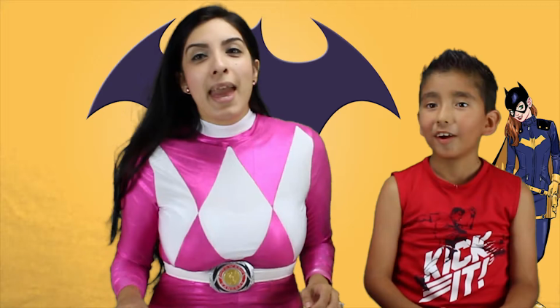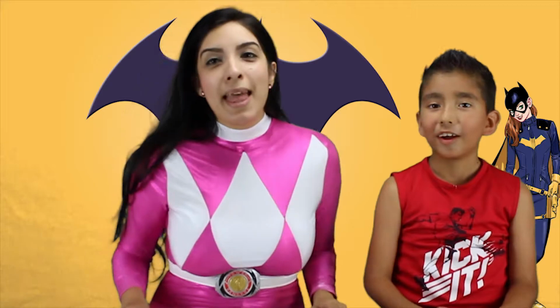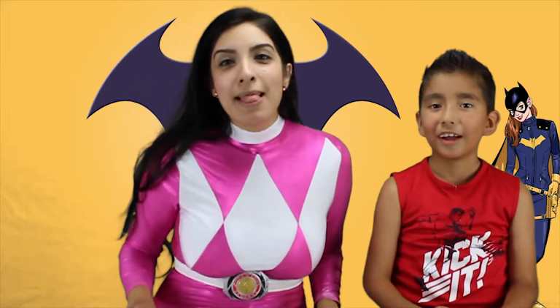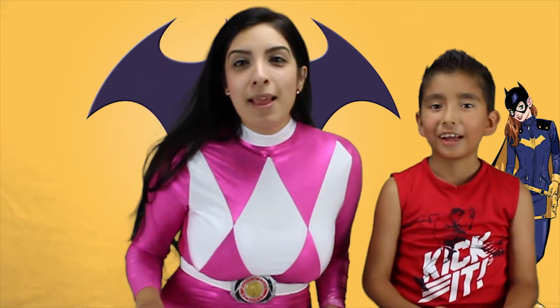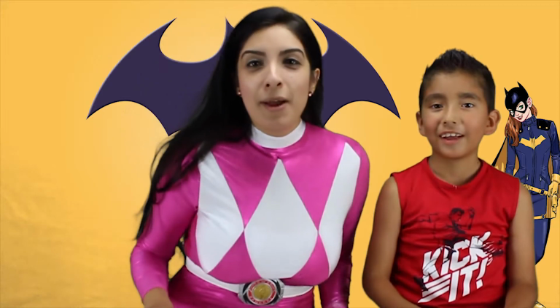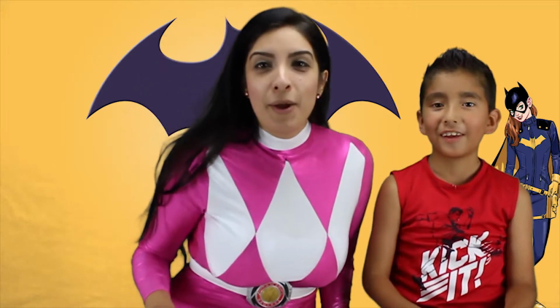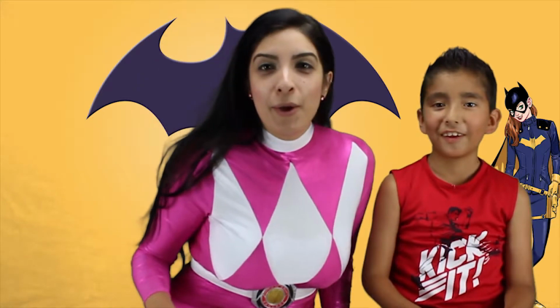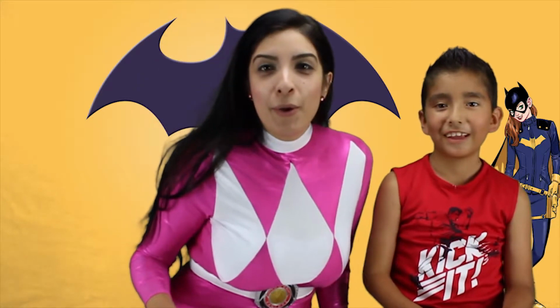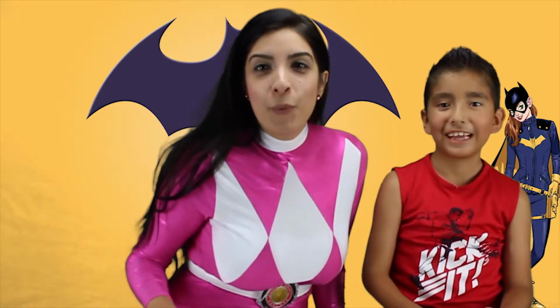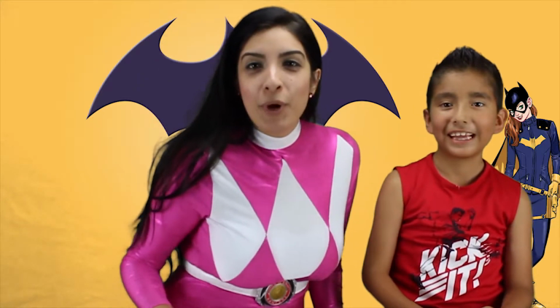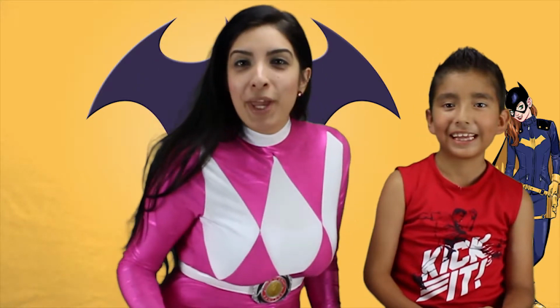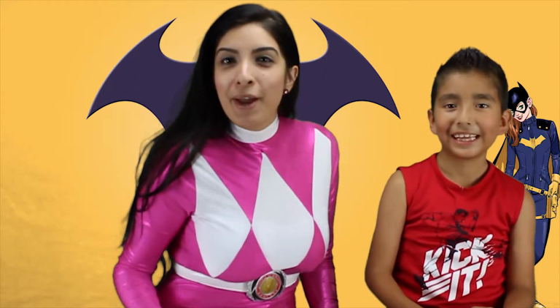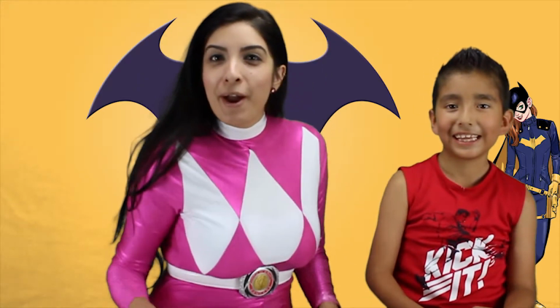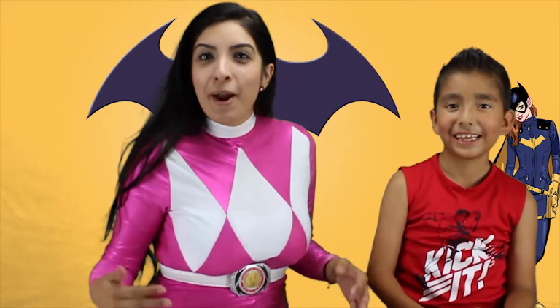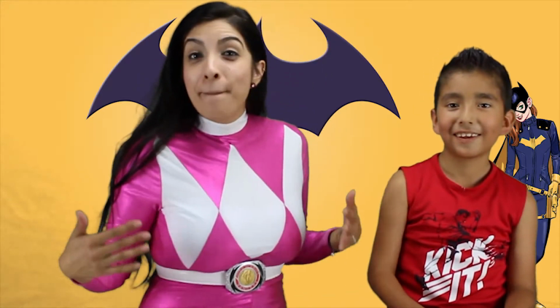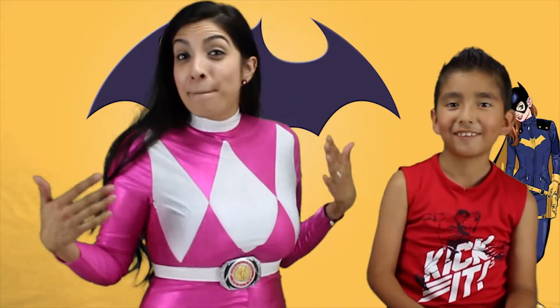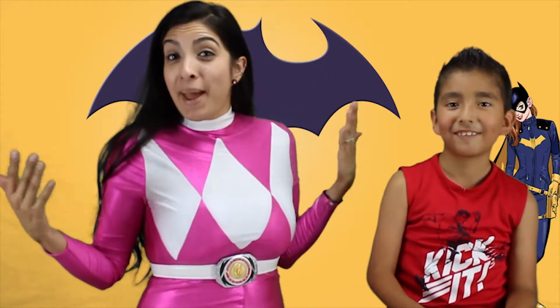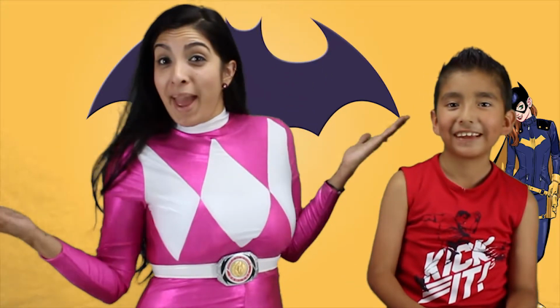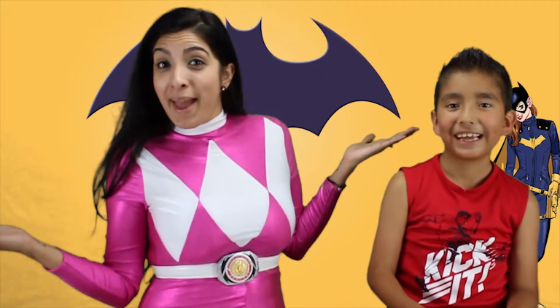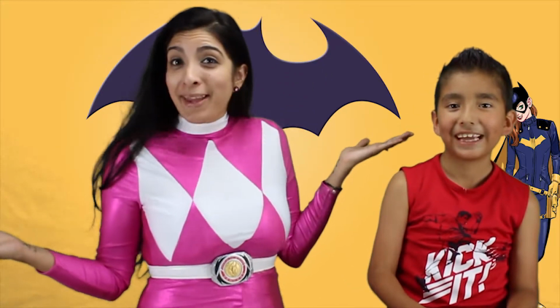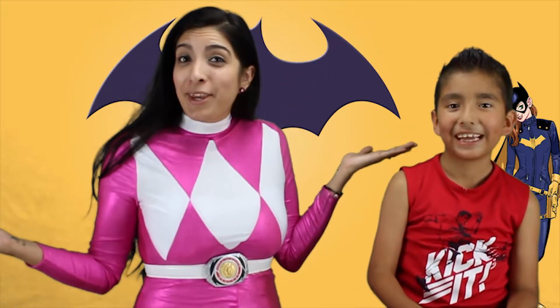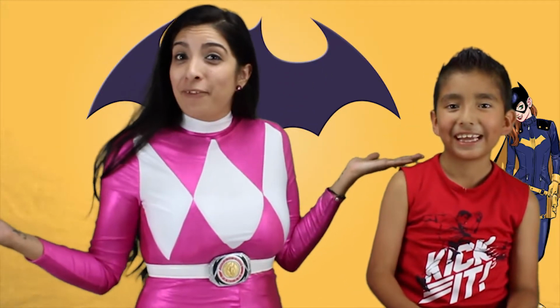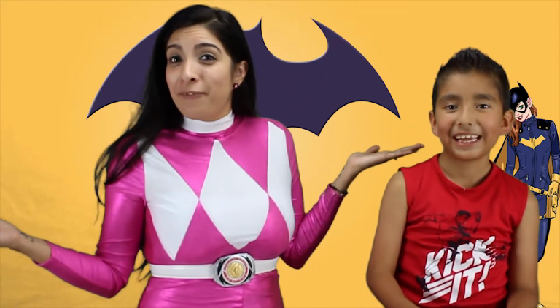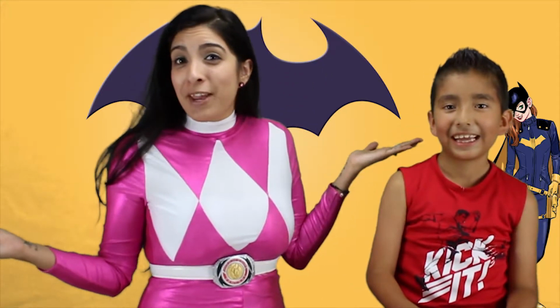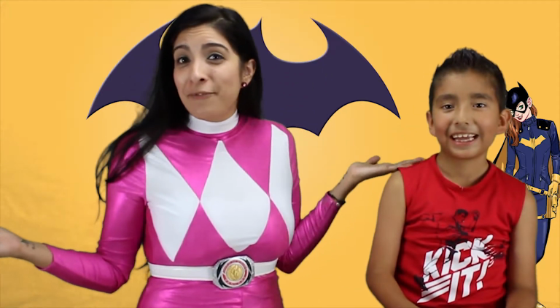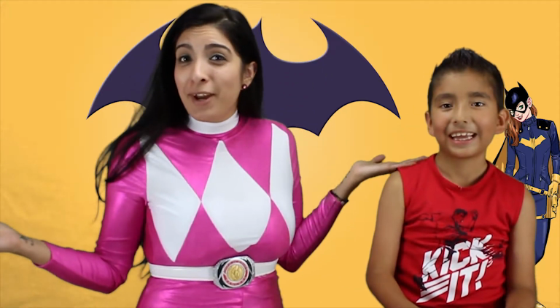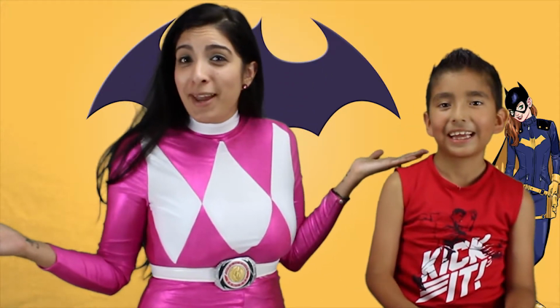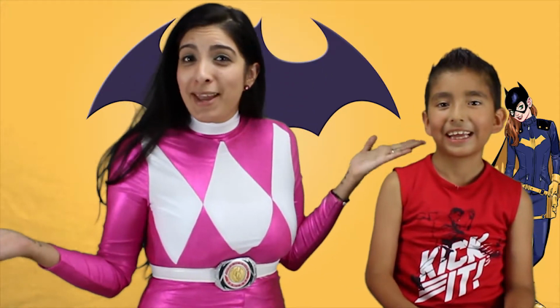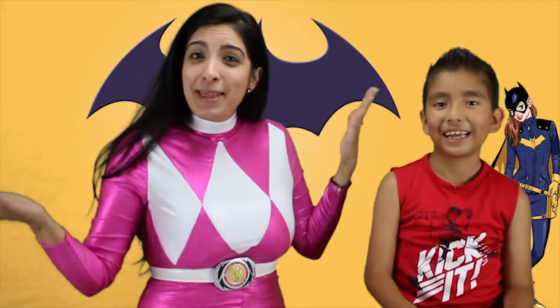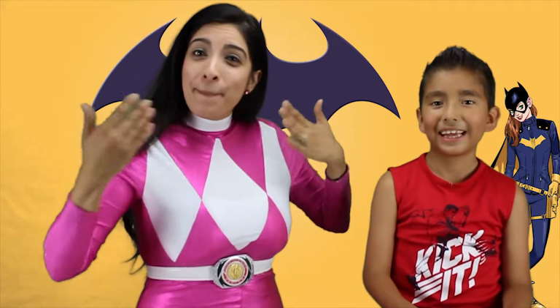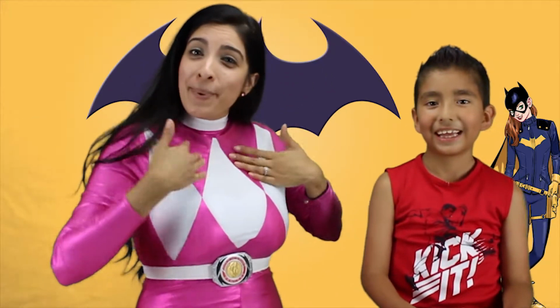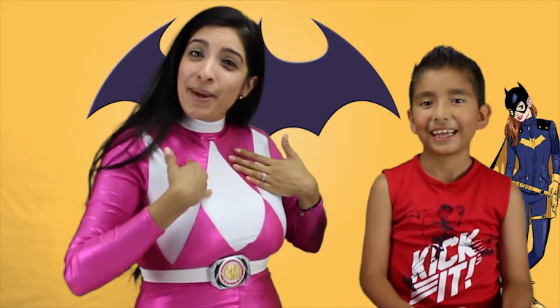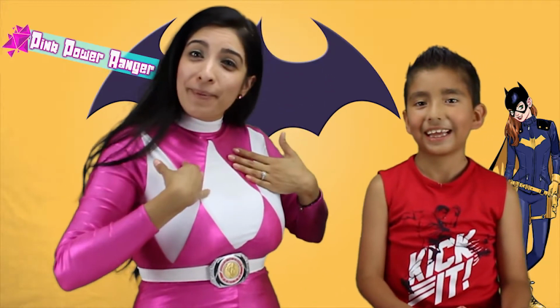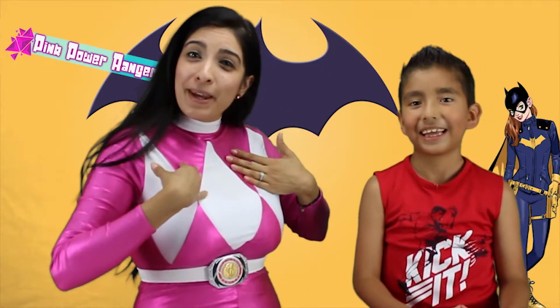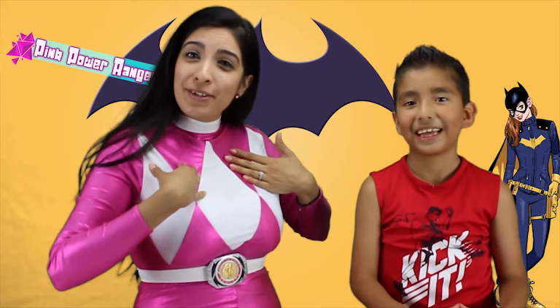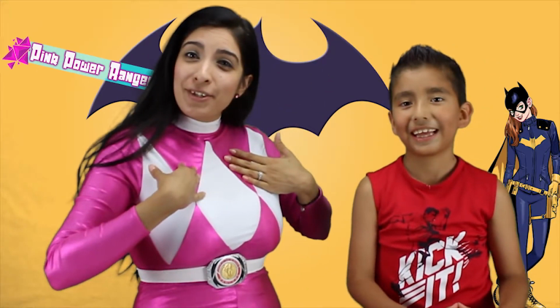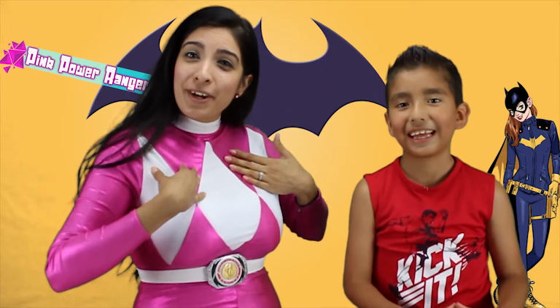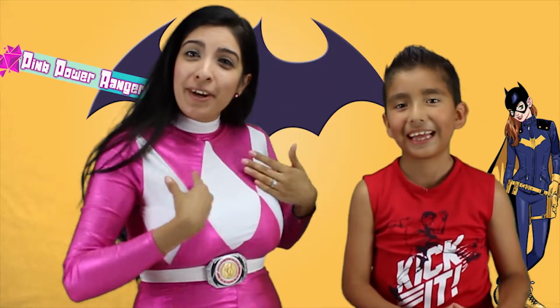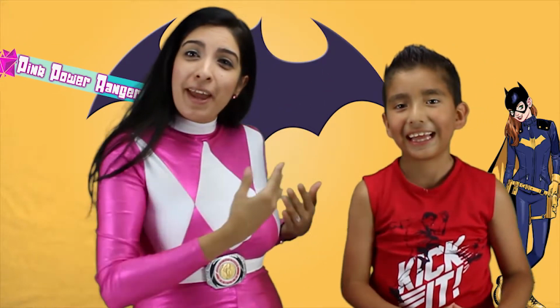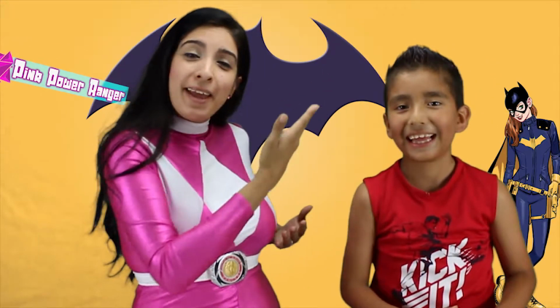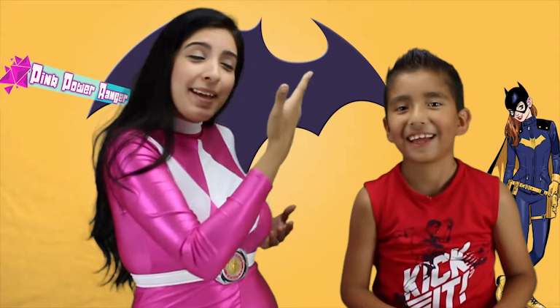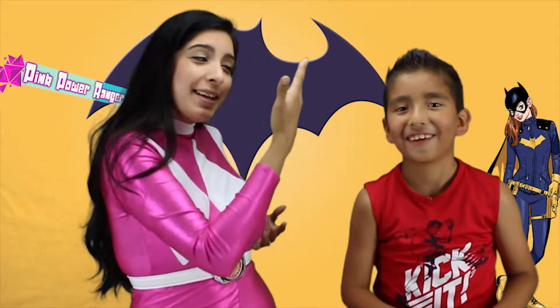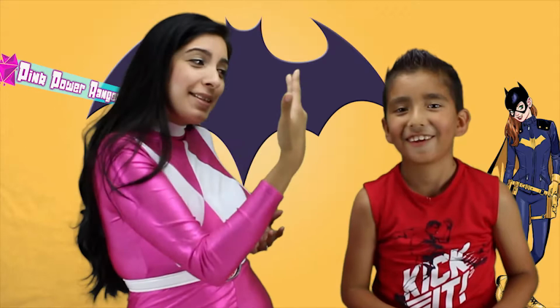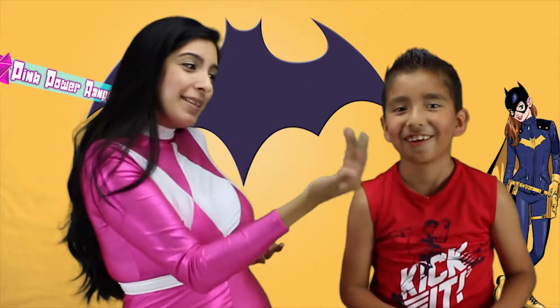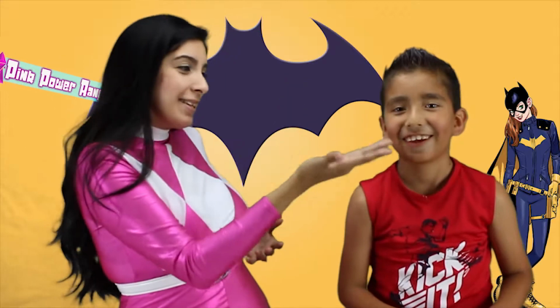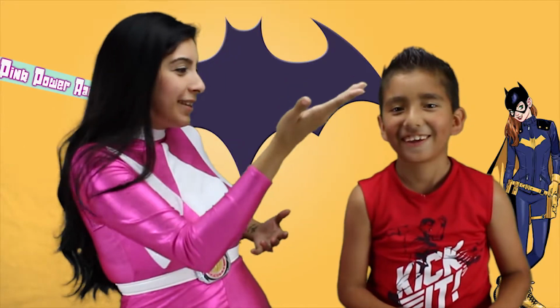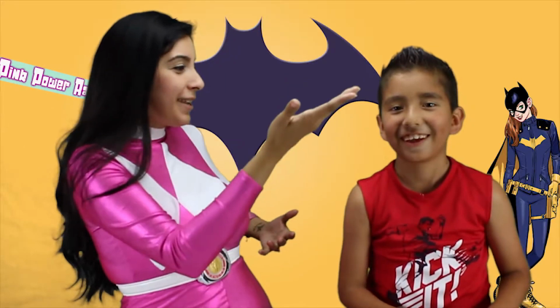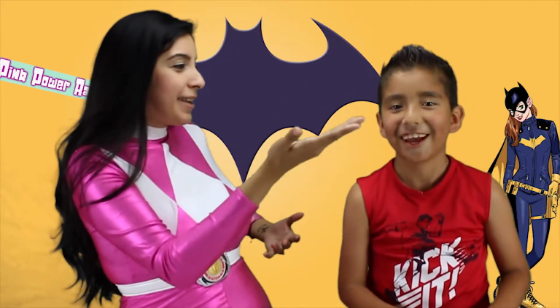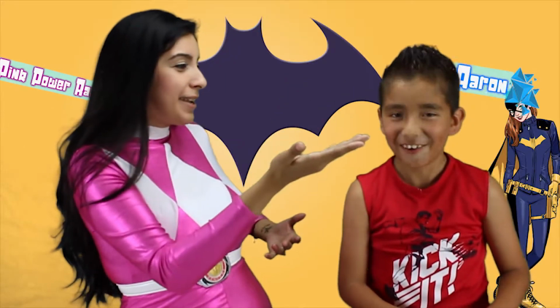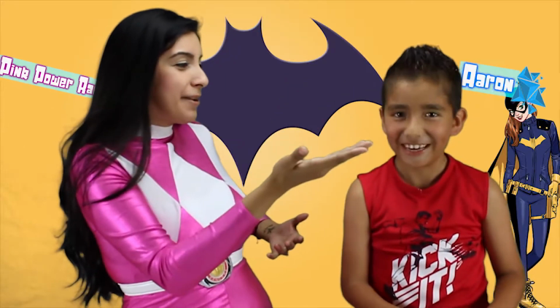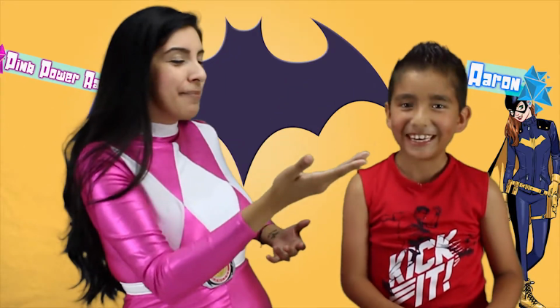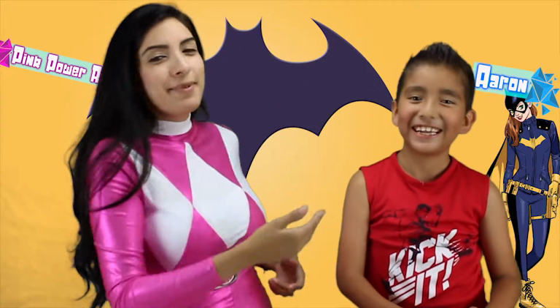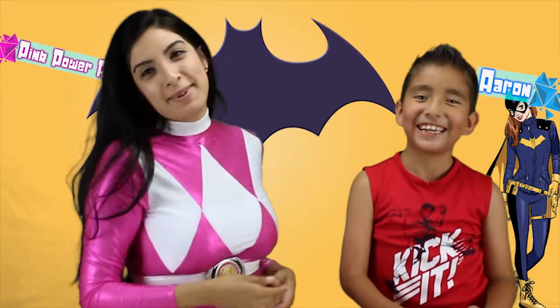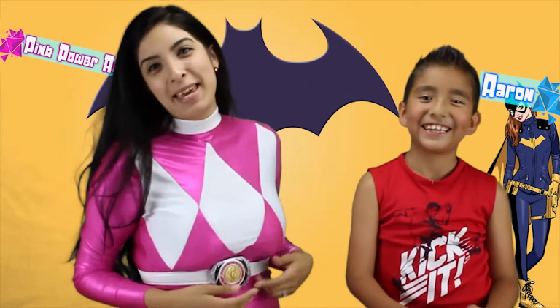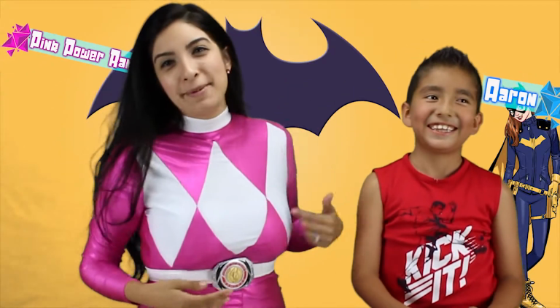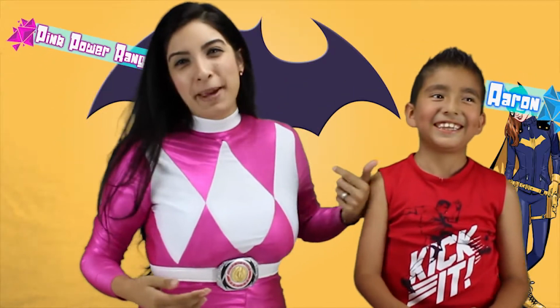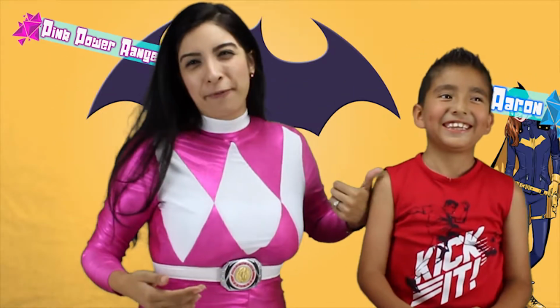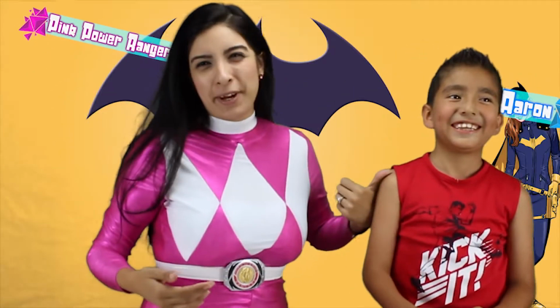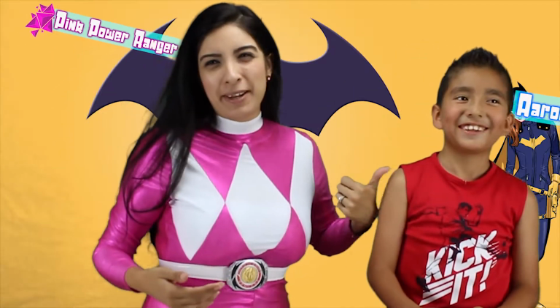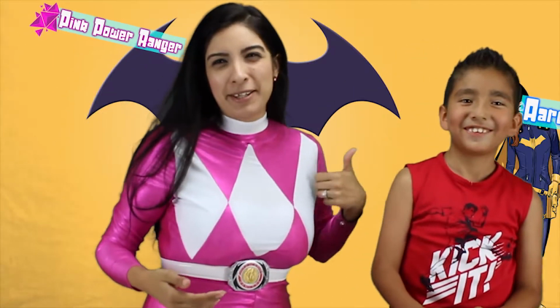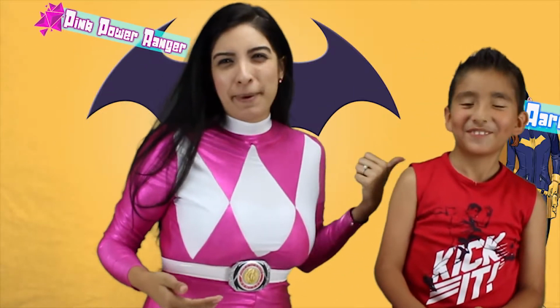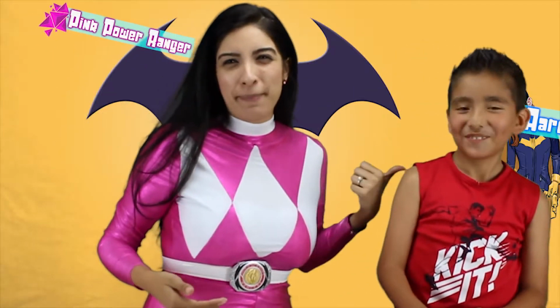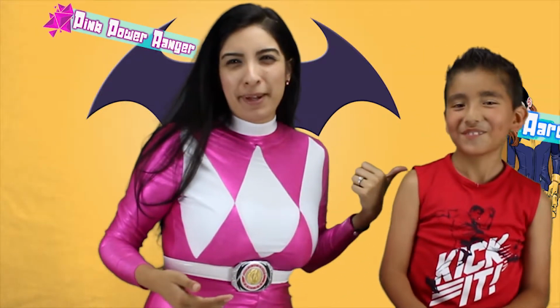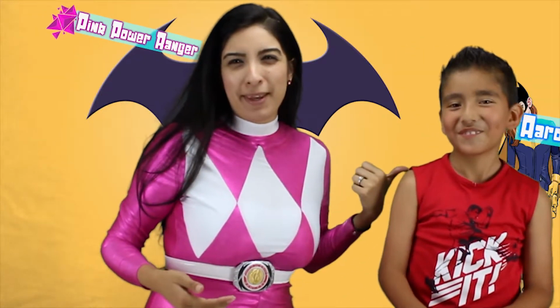Hello, we are back. Your favorite, the Pink Ranger and Aaron. He's my friend, he's my buddy.